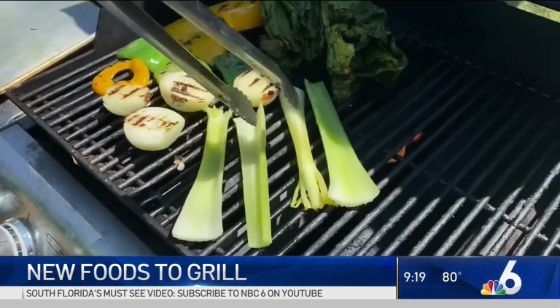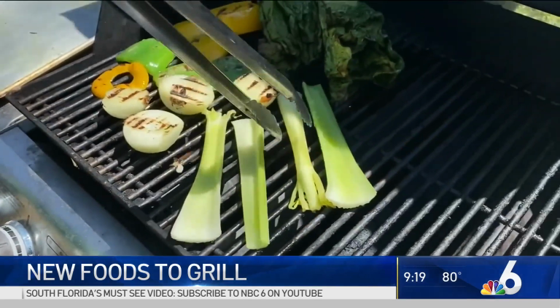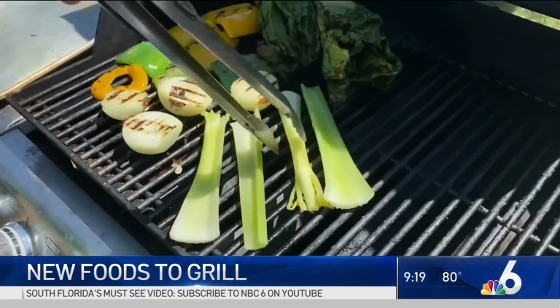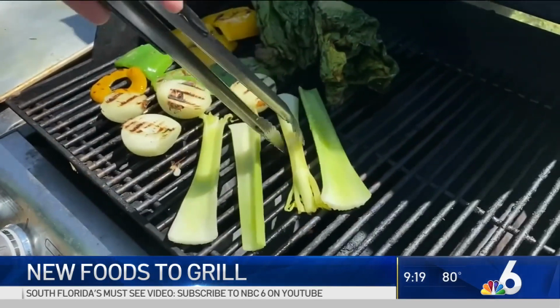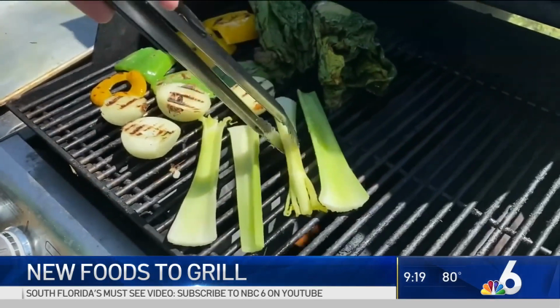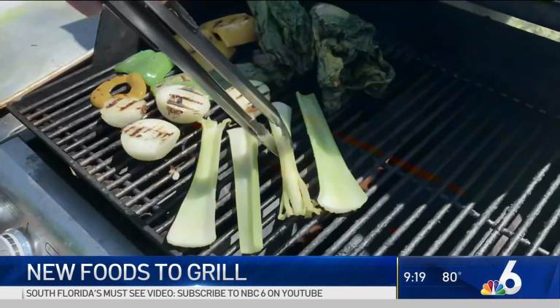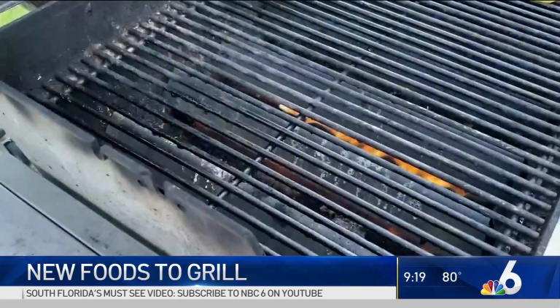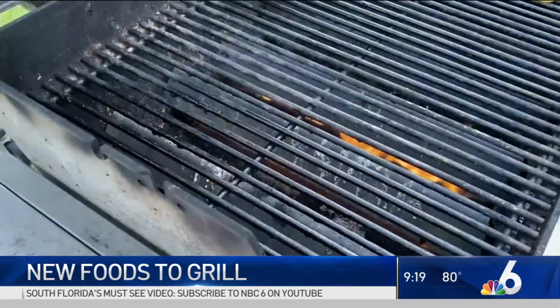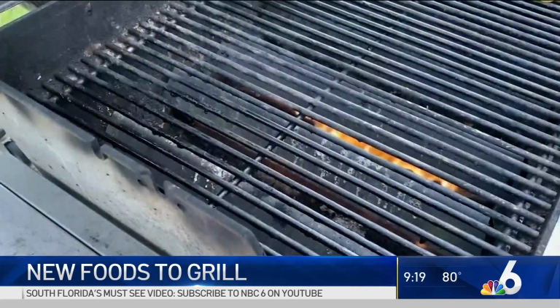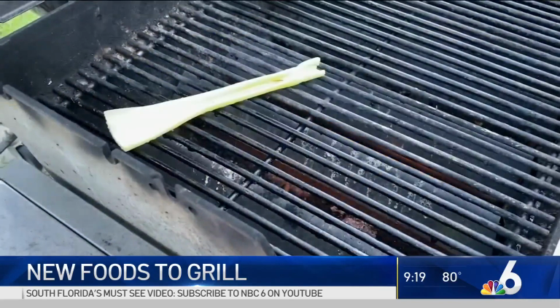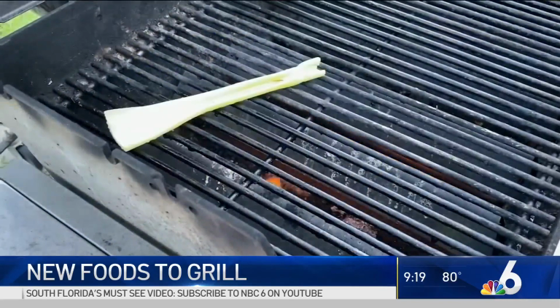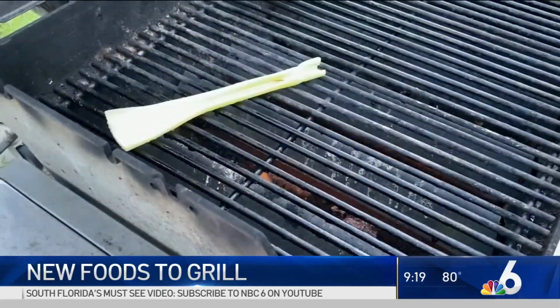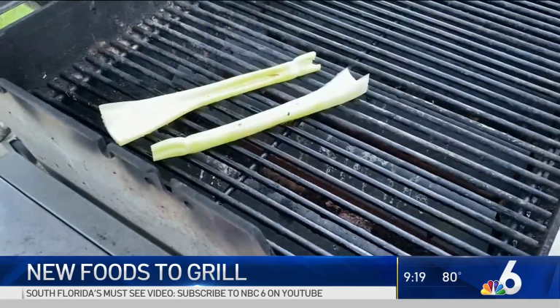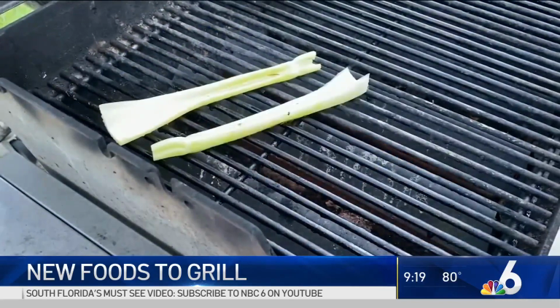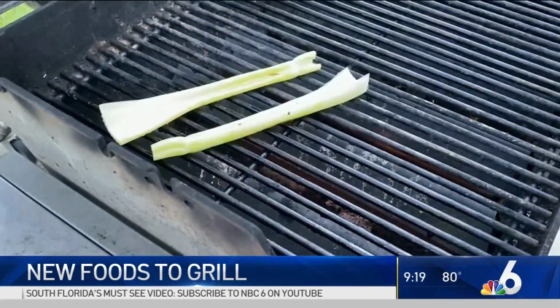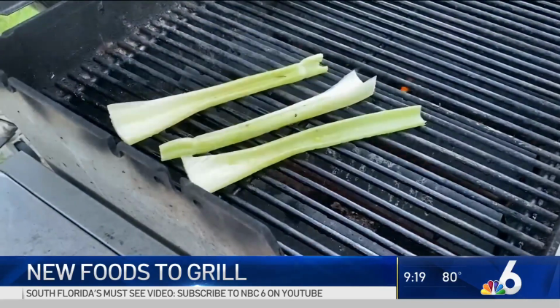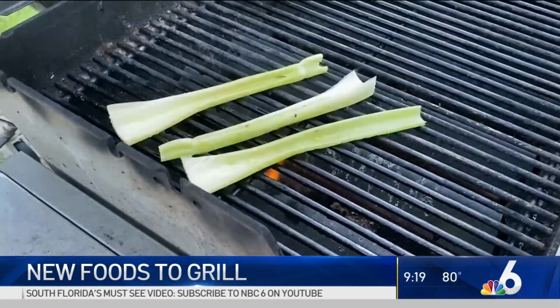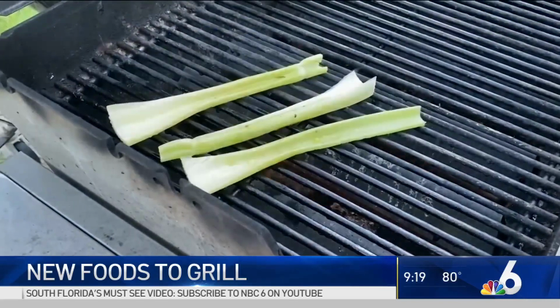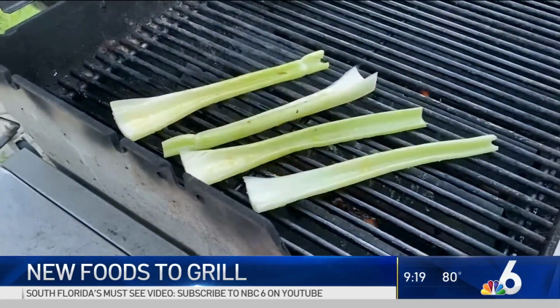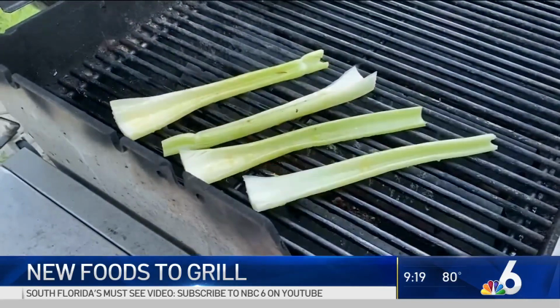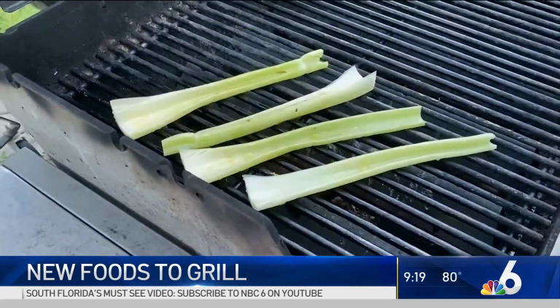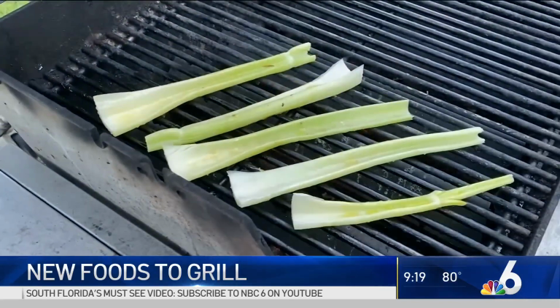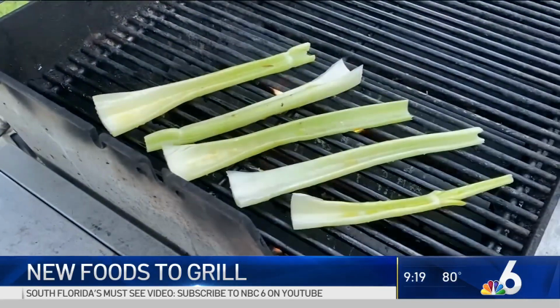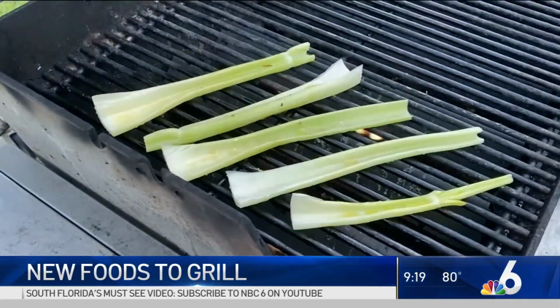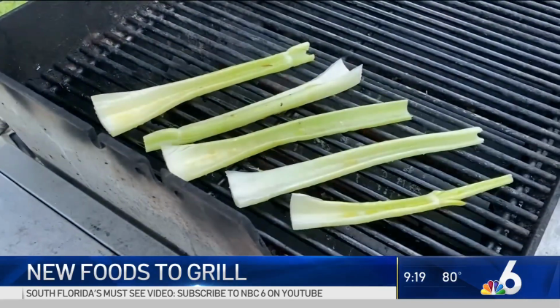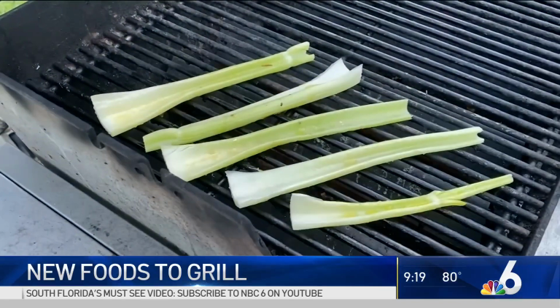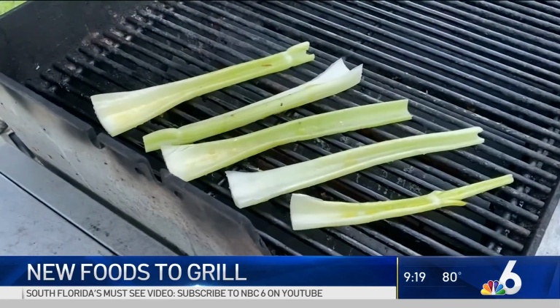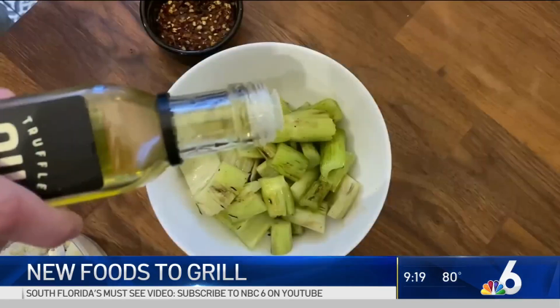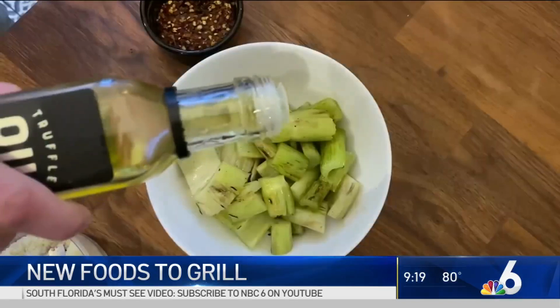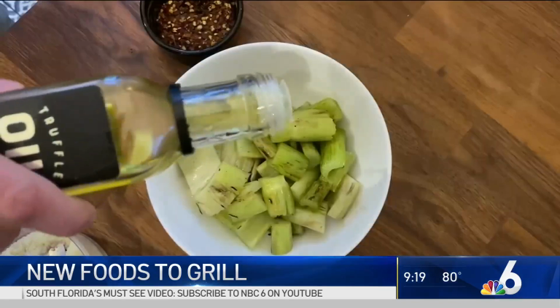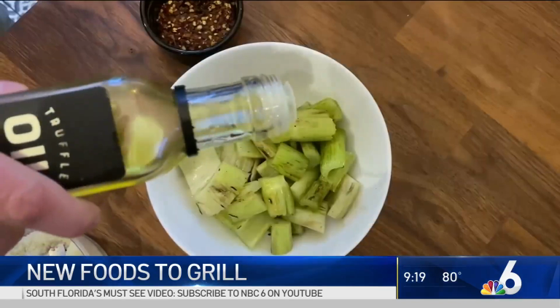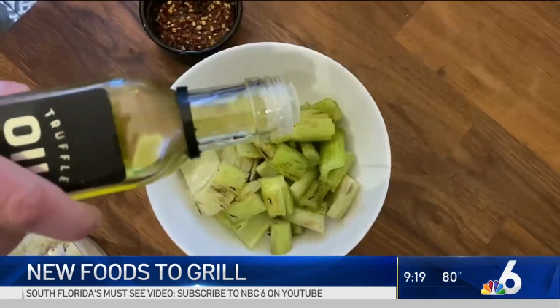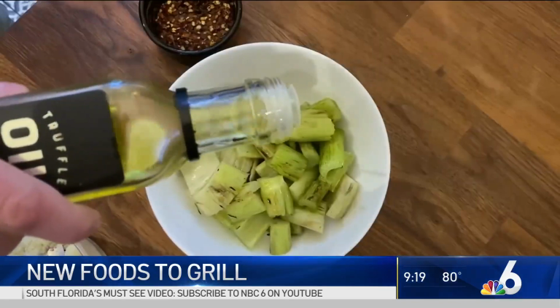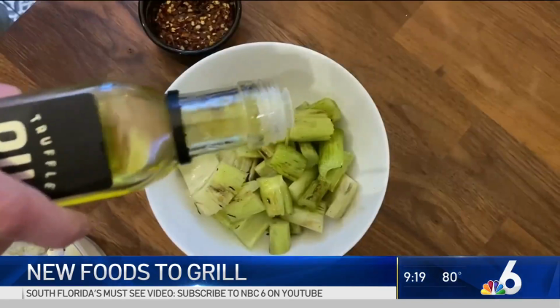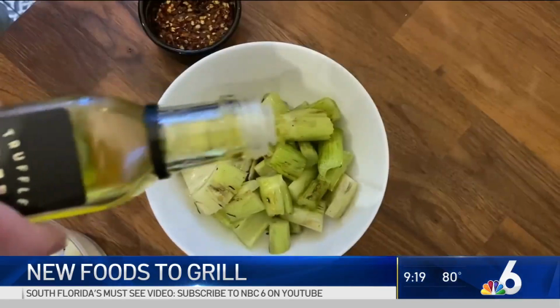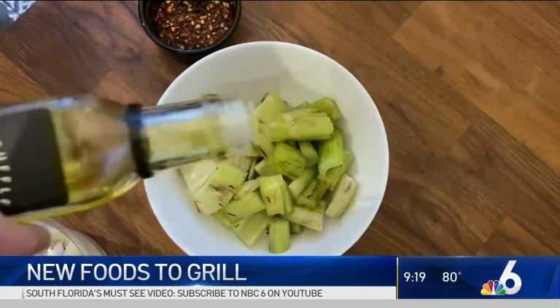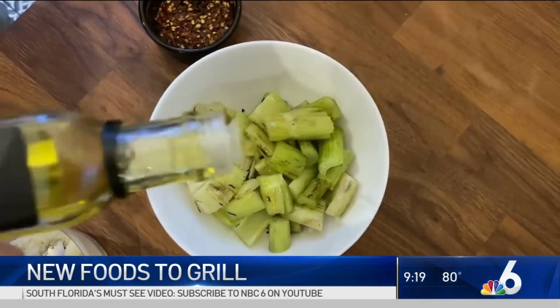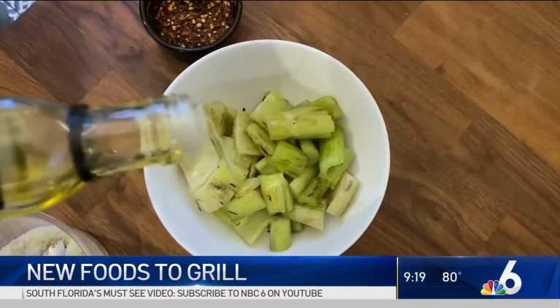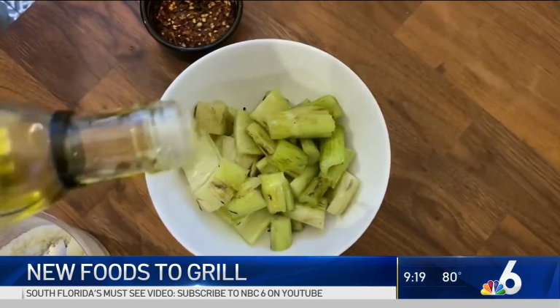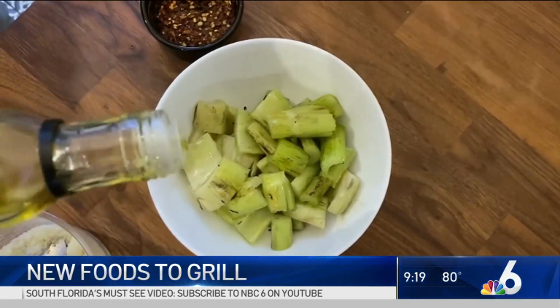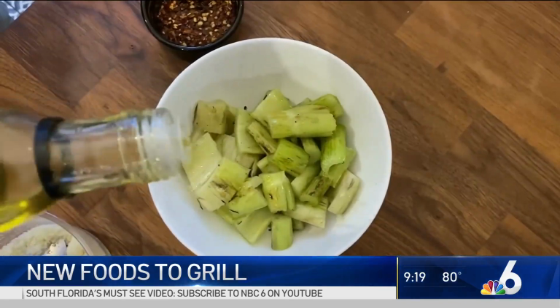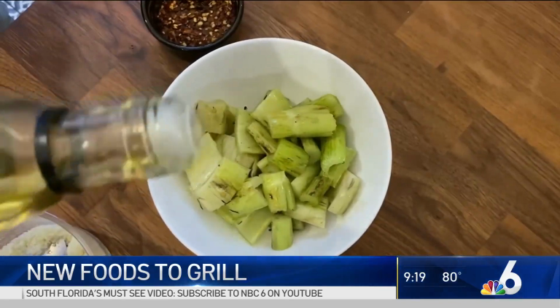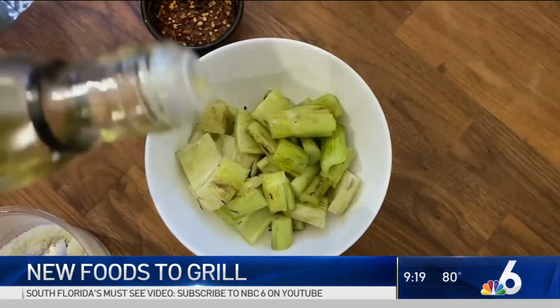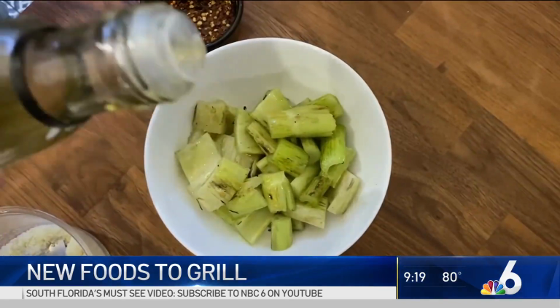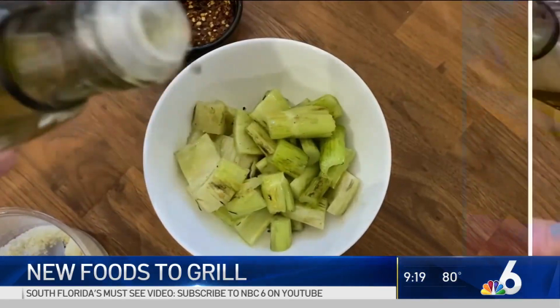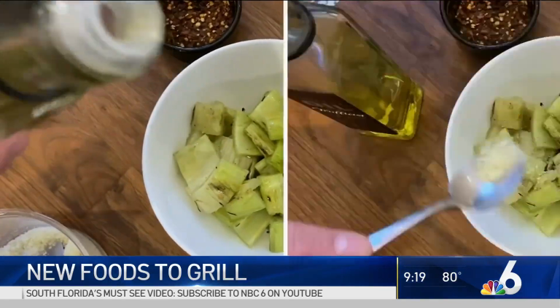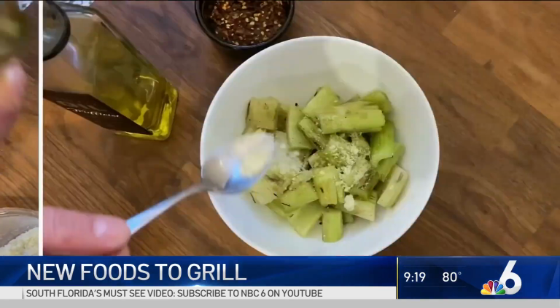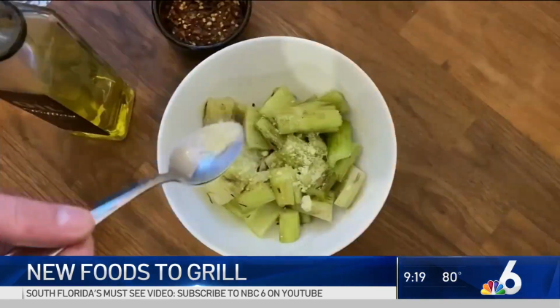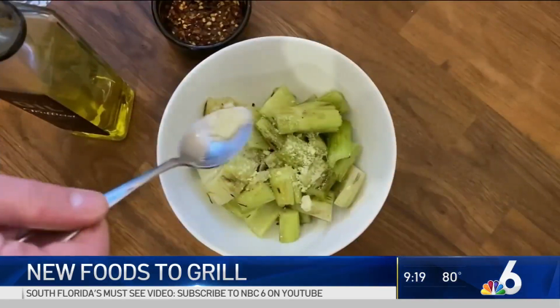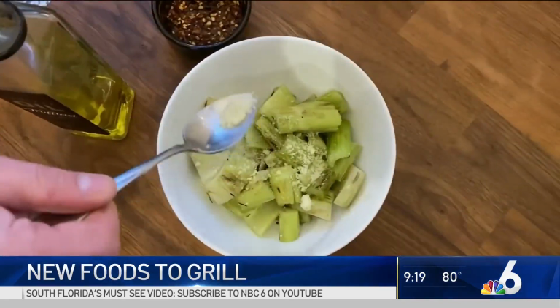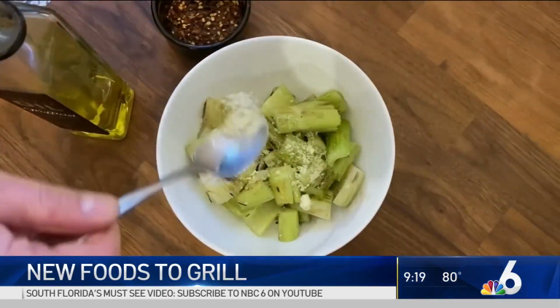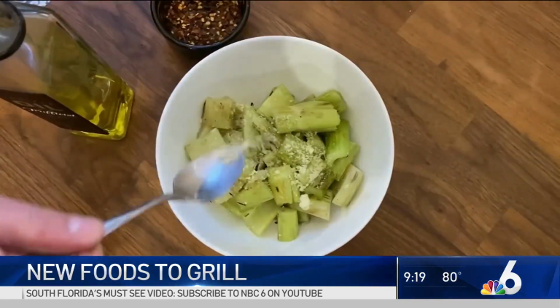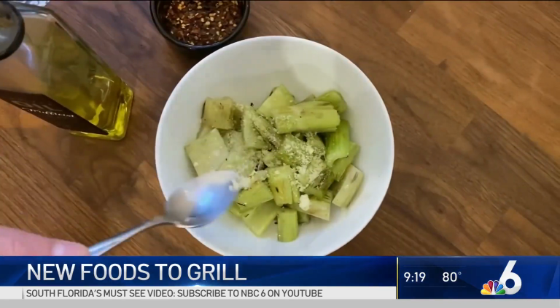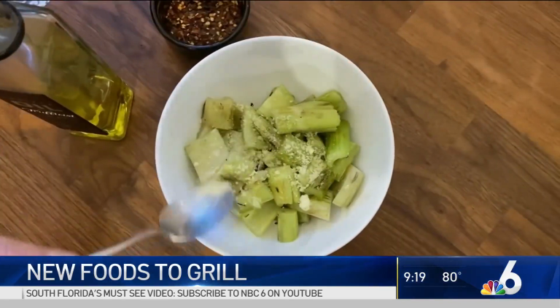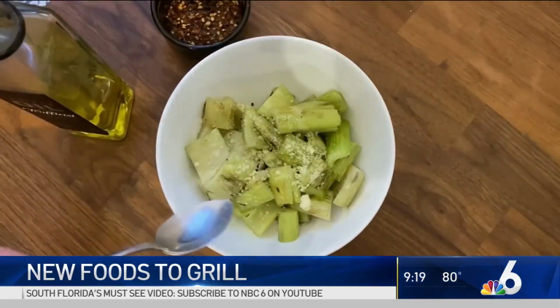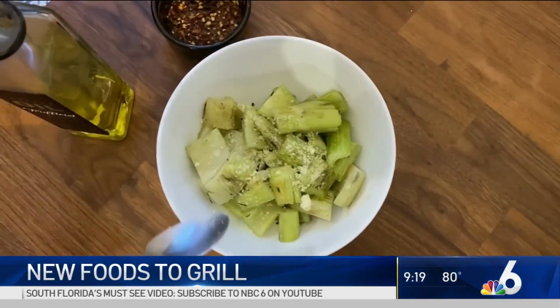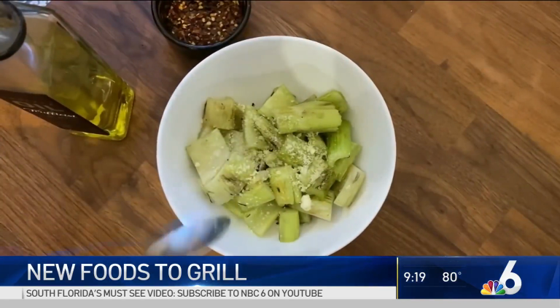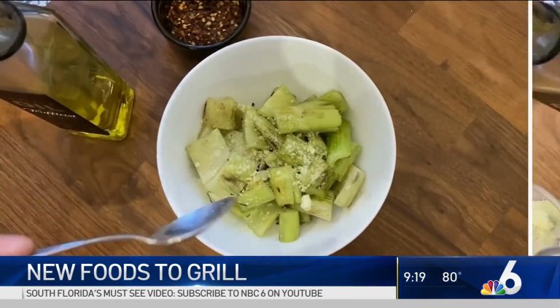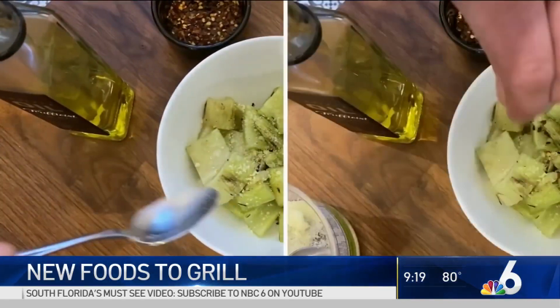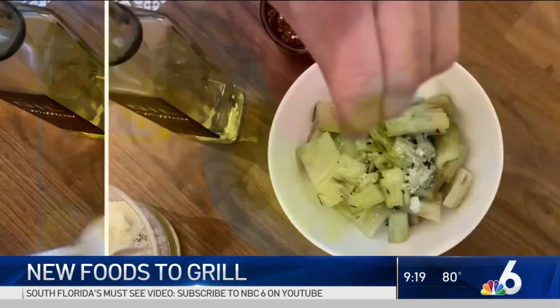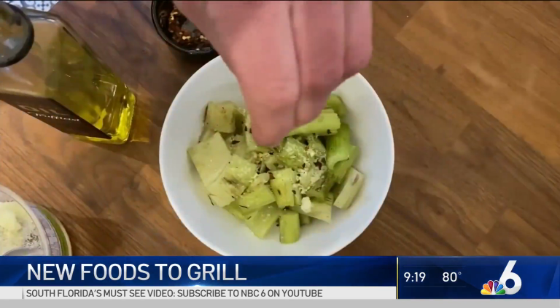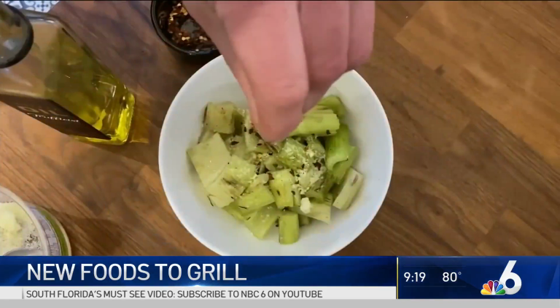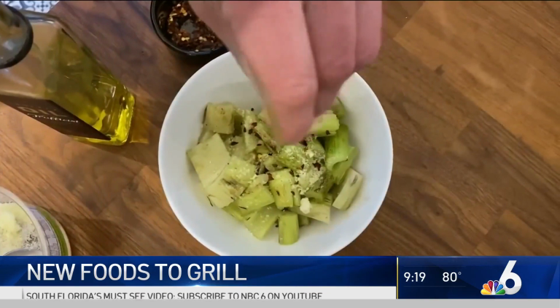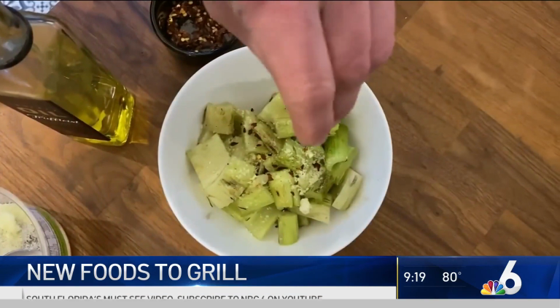Or try grilling celery. Grill it until it's tender, then toss it with some truffle oil, parmesan, and crushed red pepper.